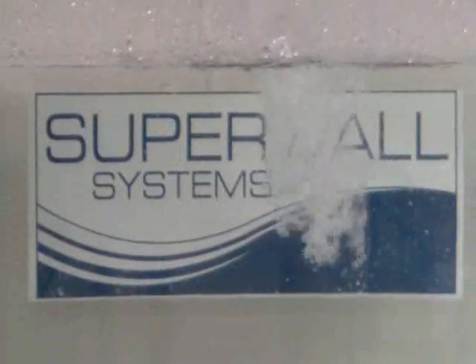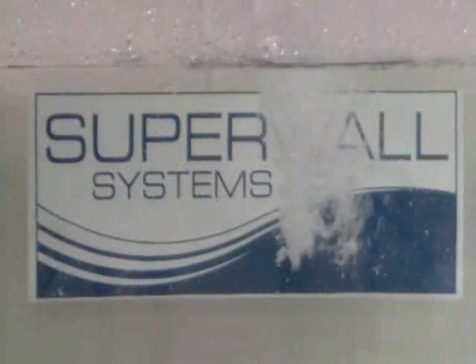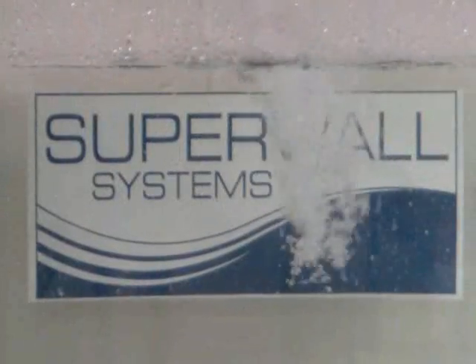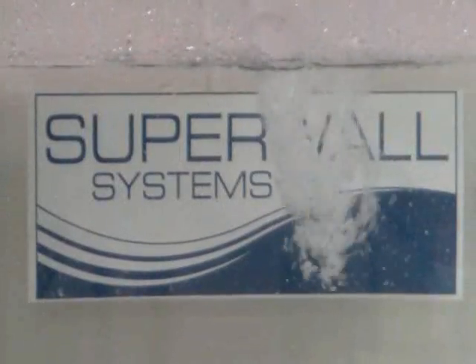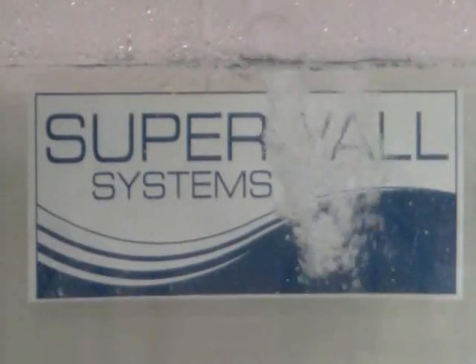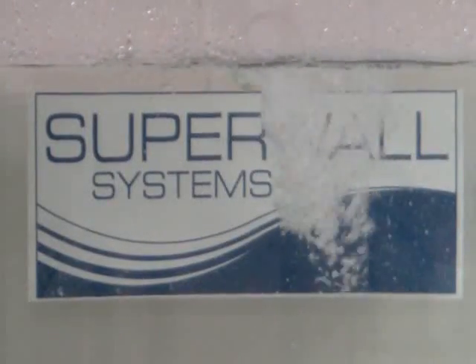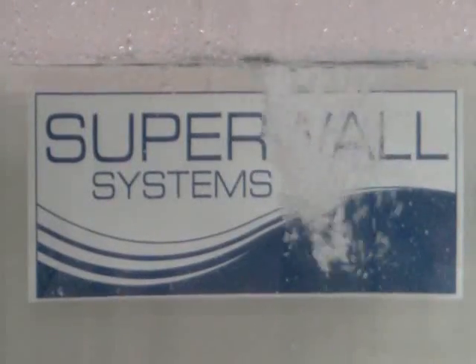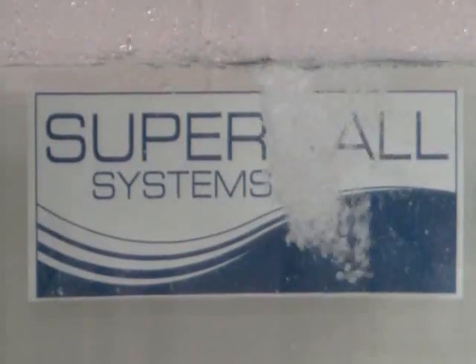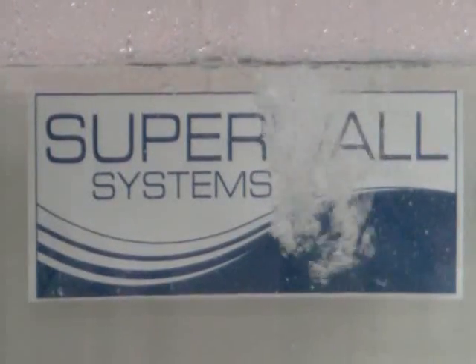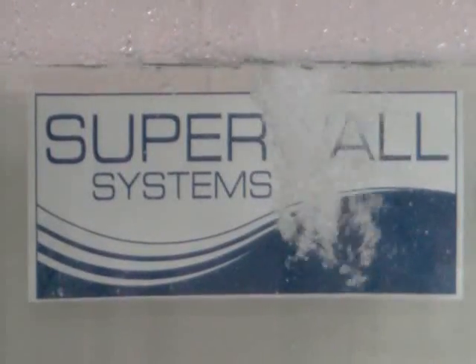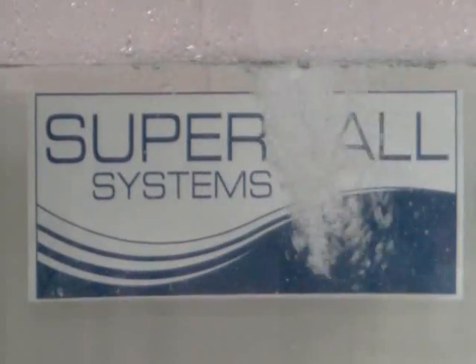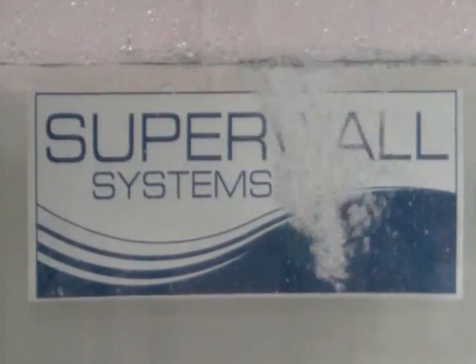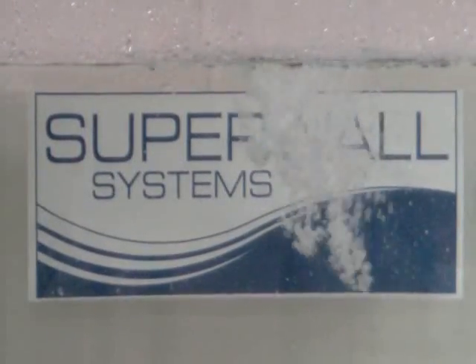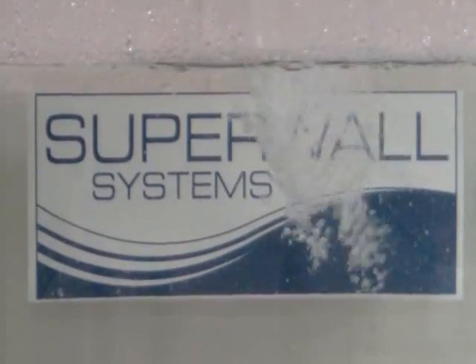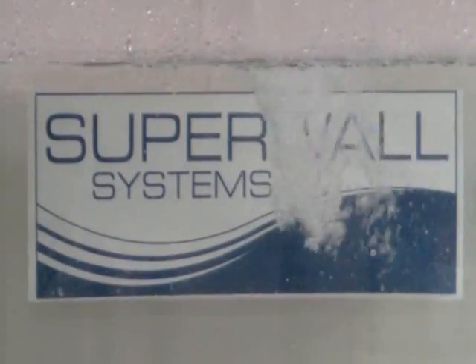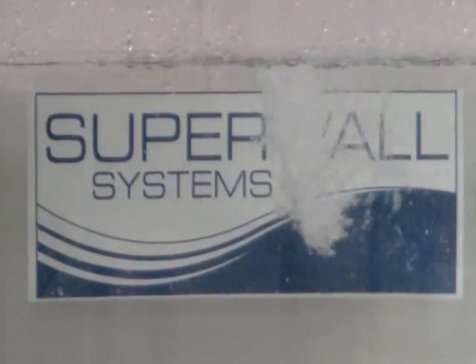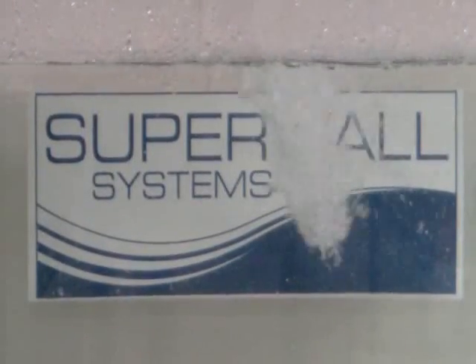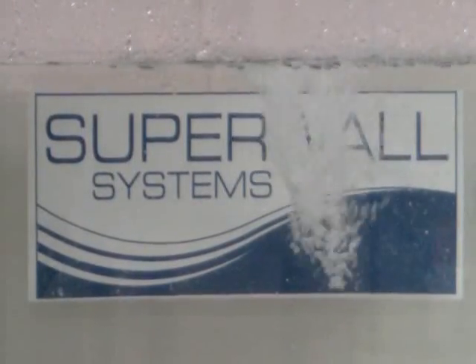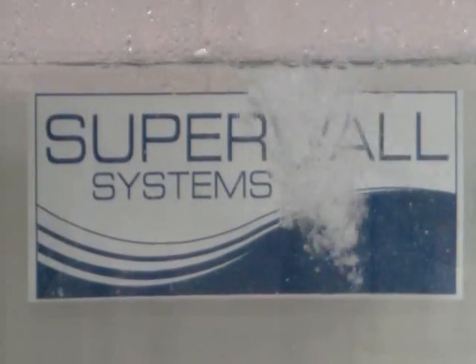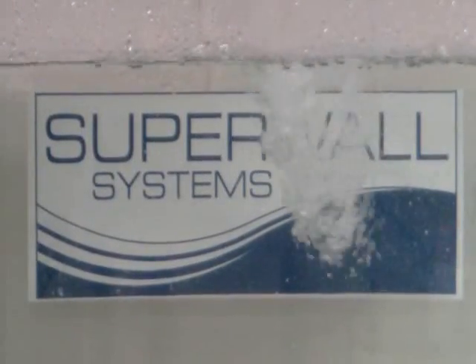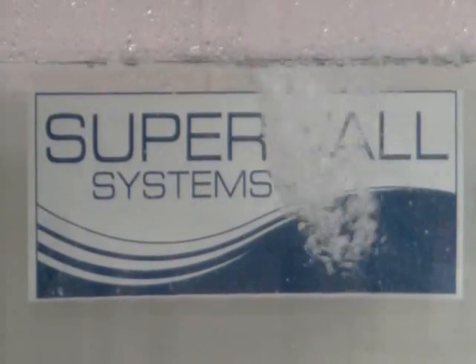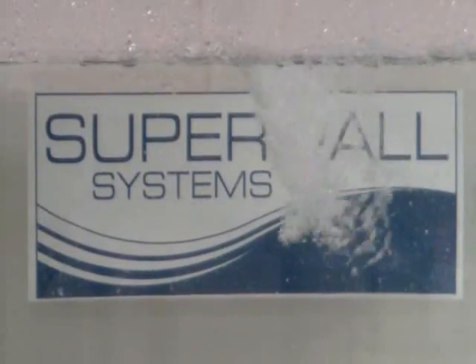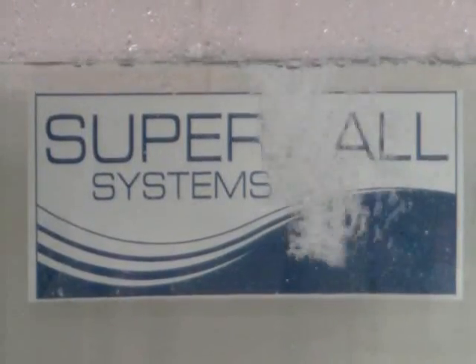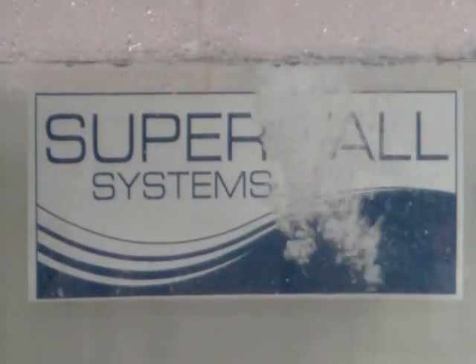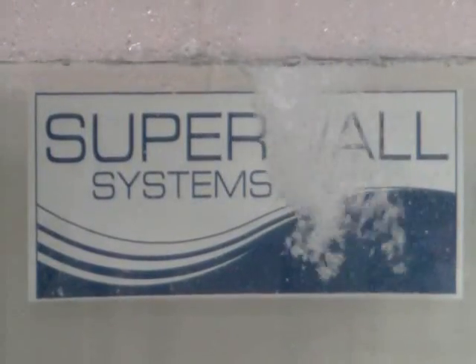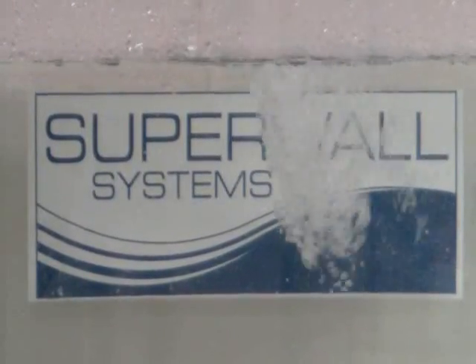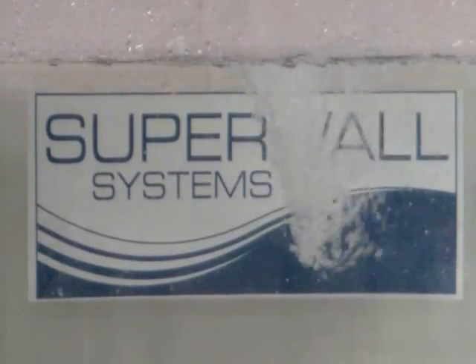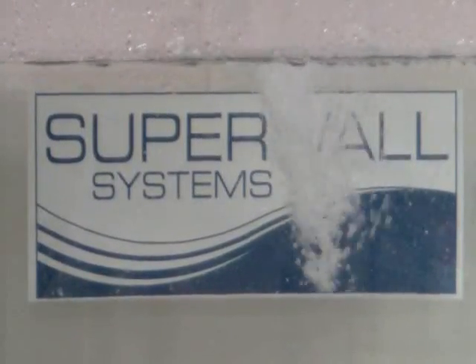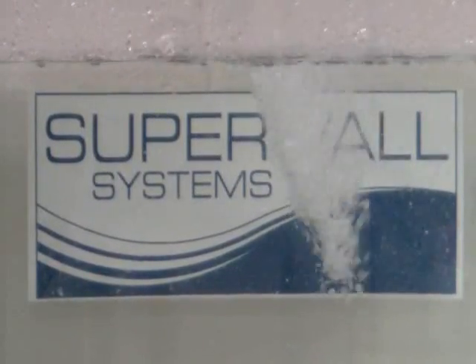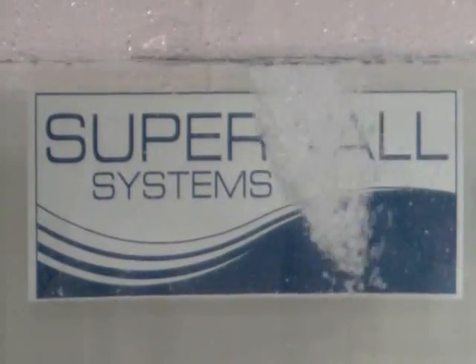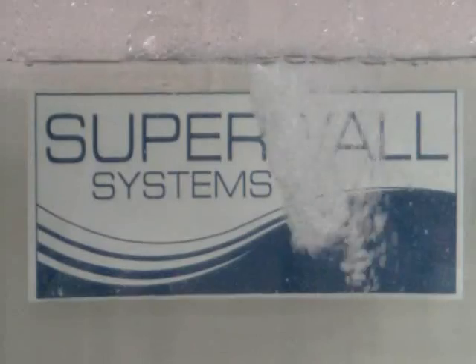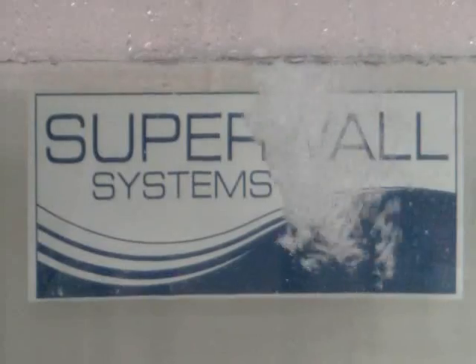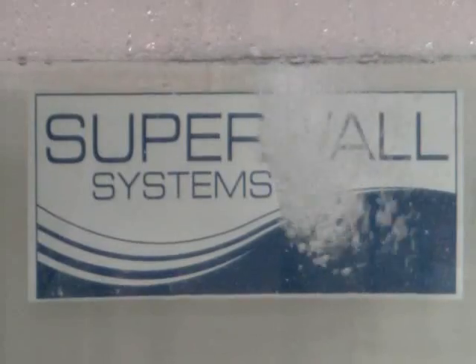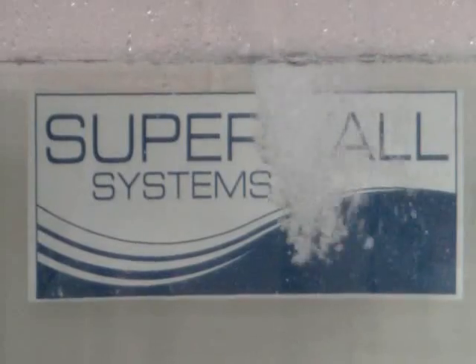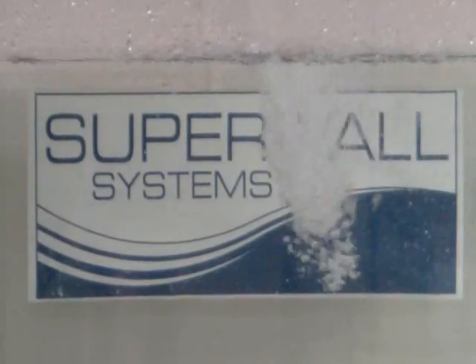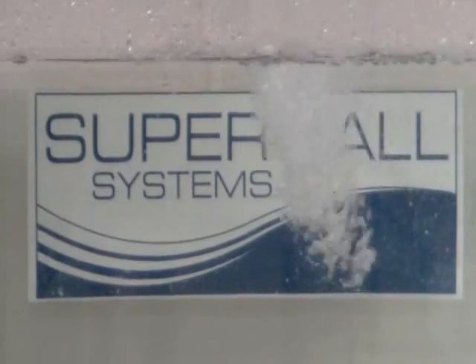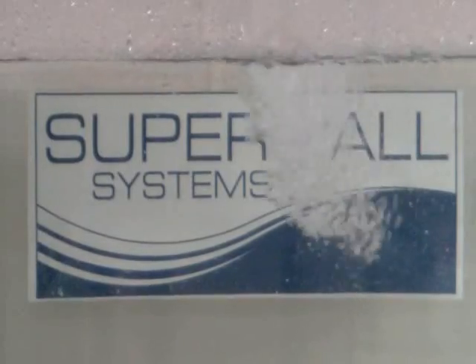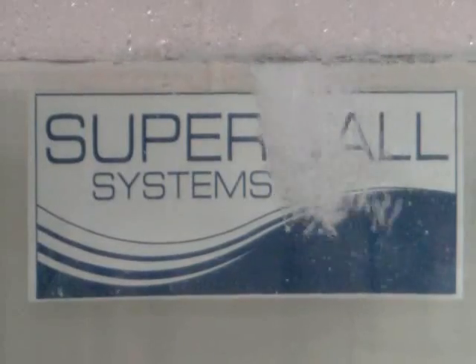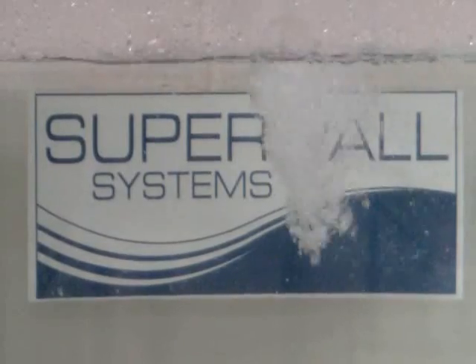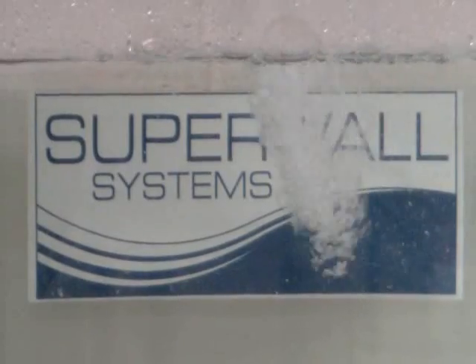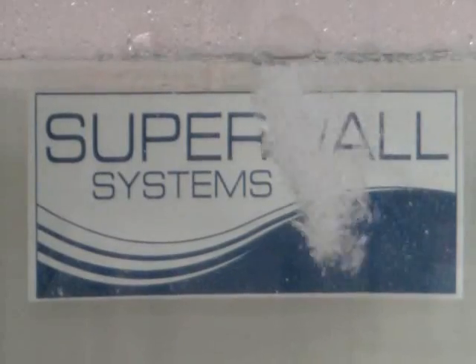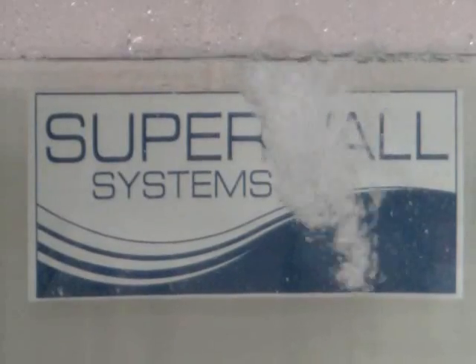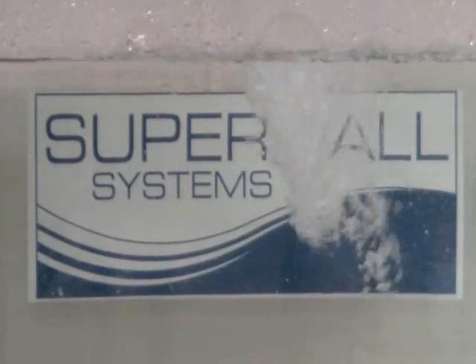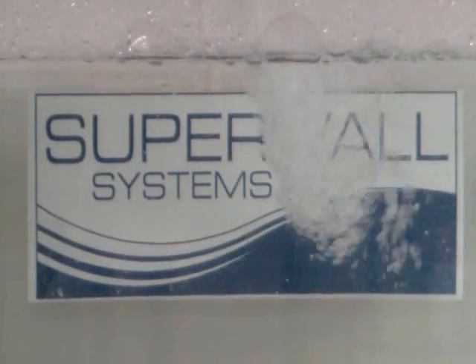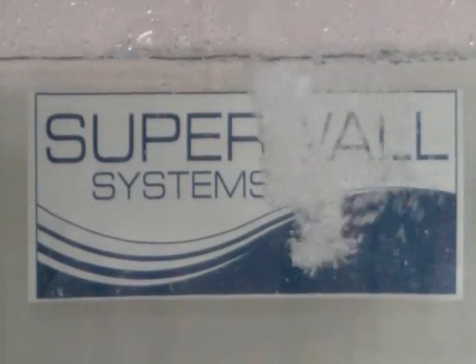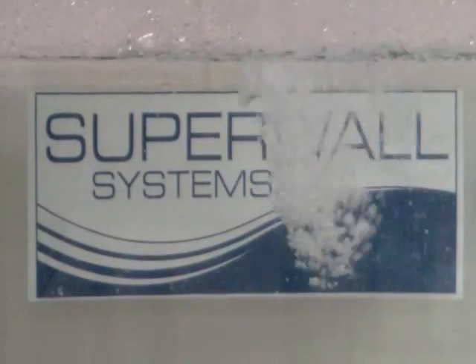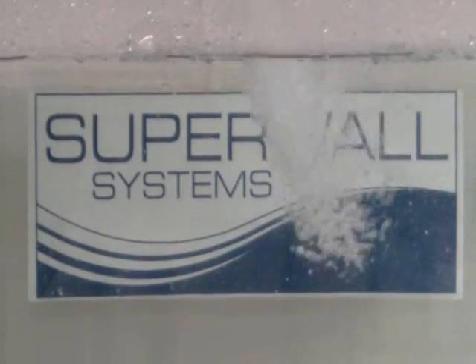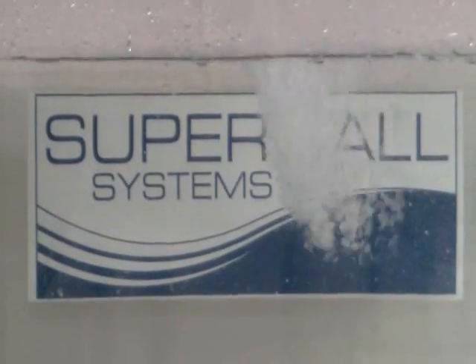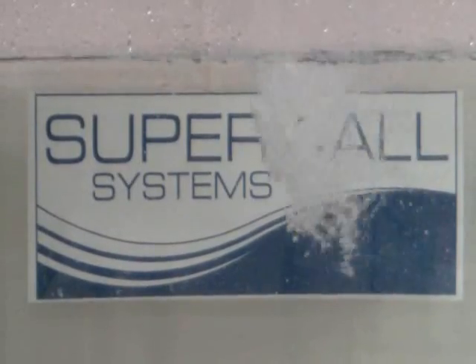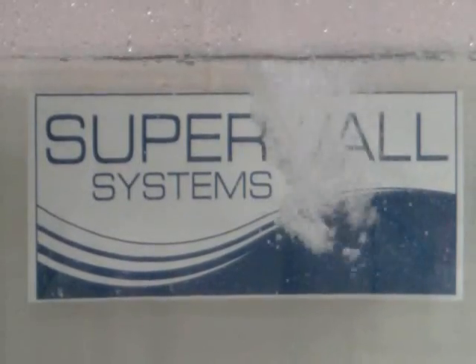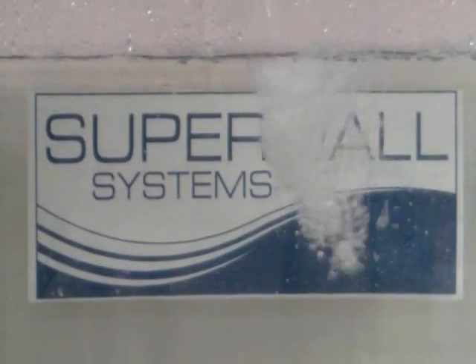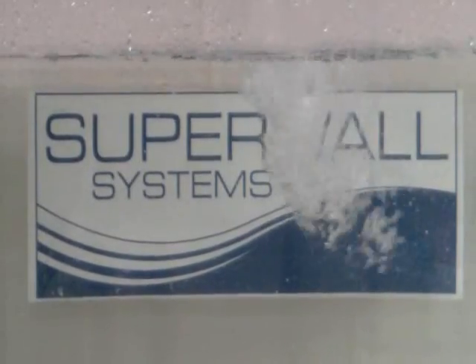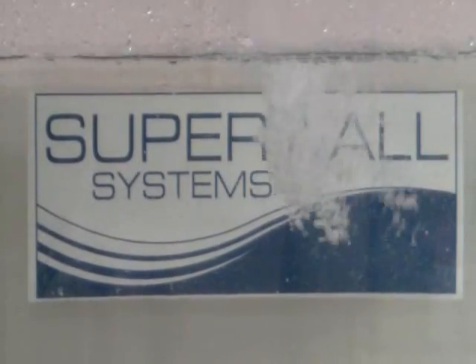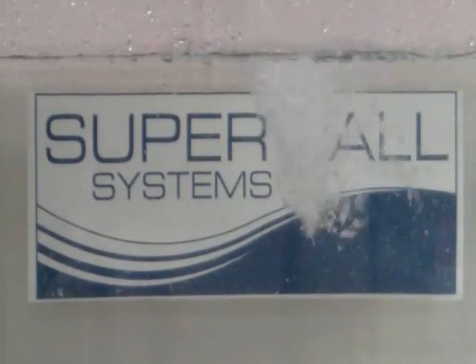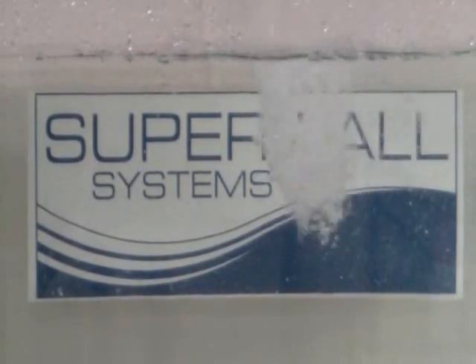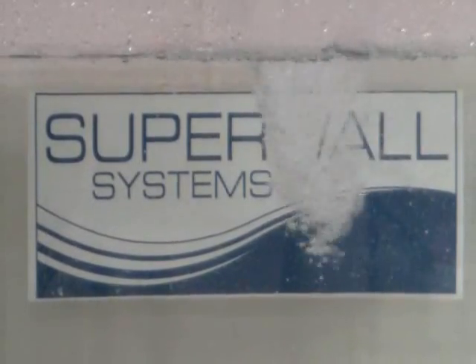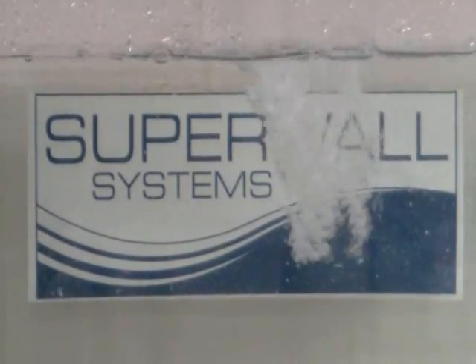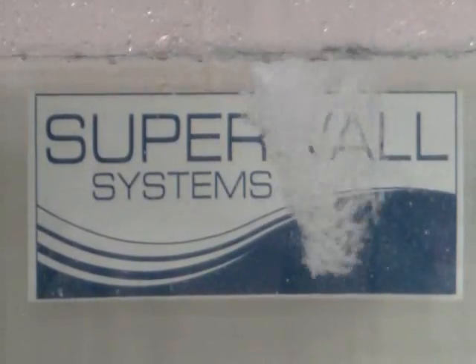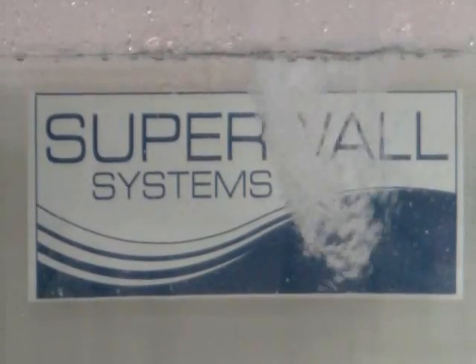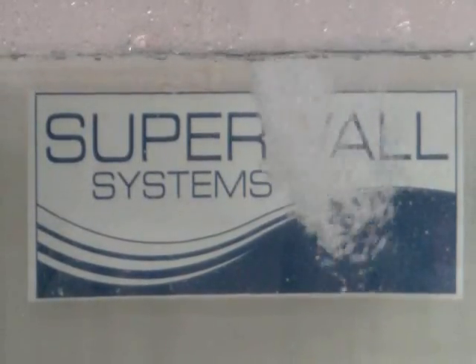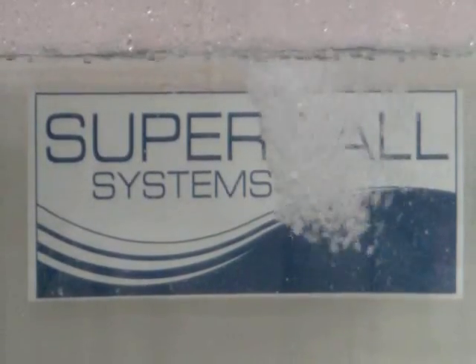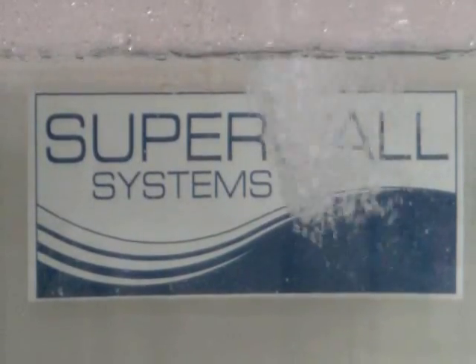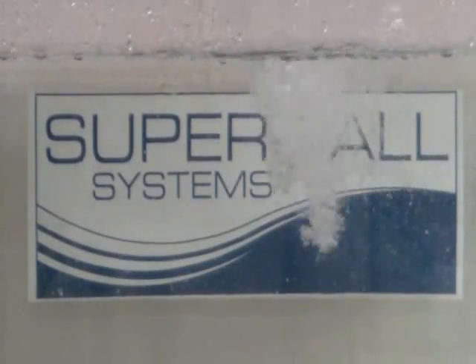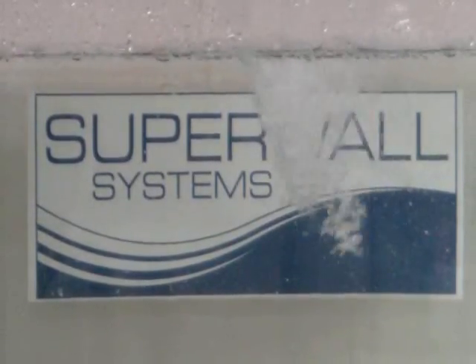The Superhead helps reduce water staining and odours and extends the life of other water filters you may use on your tank. Superhead provides automatic protection for your rainwater tank and keeps your water clean and safe.